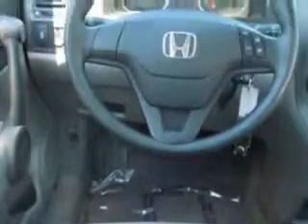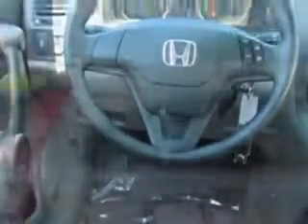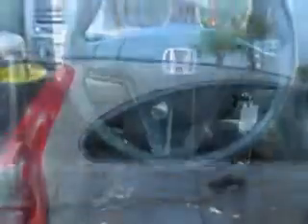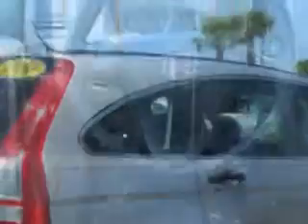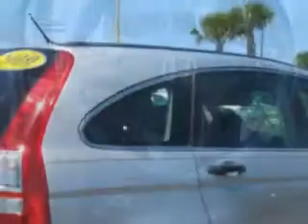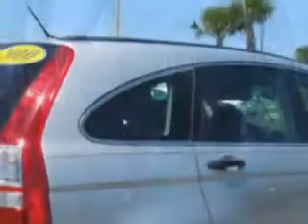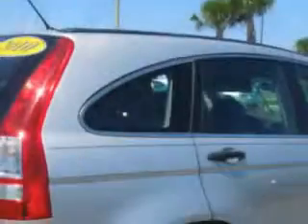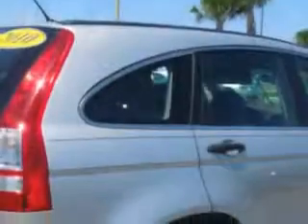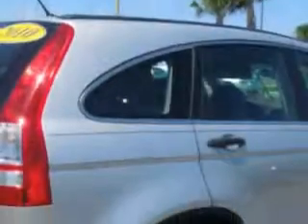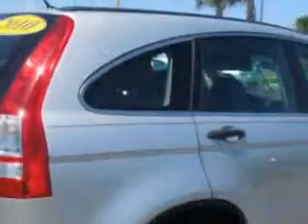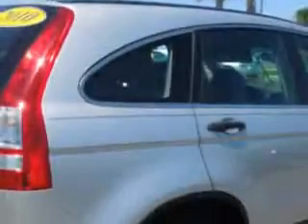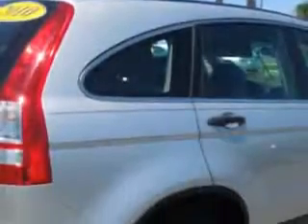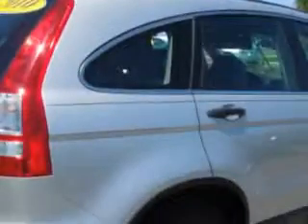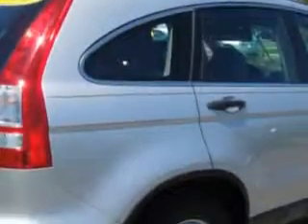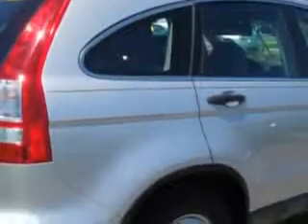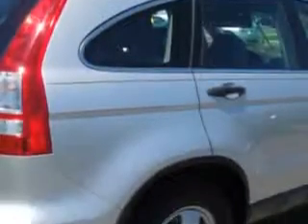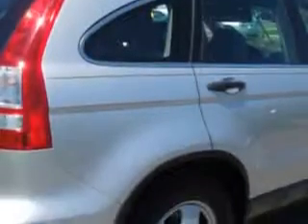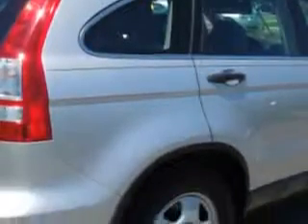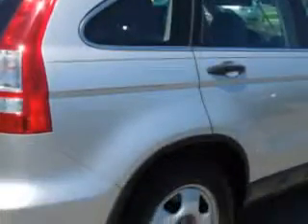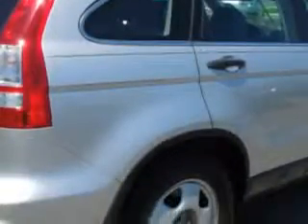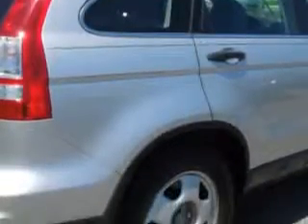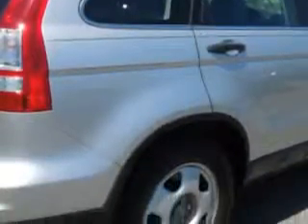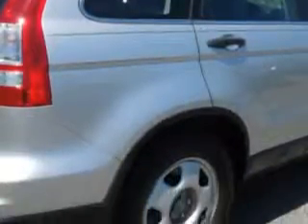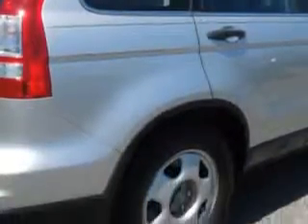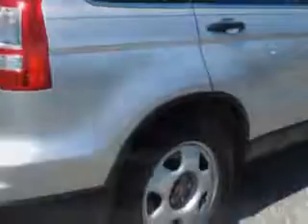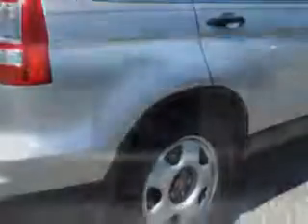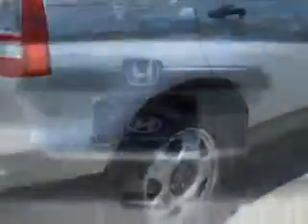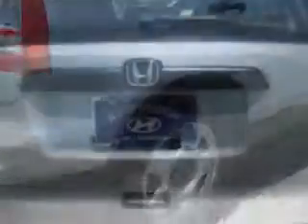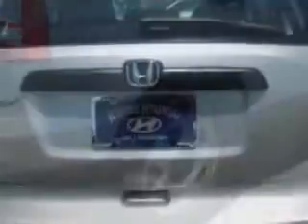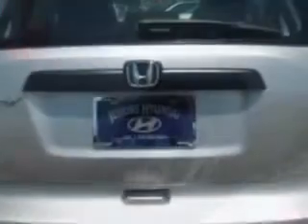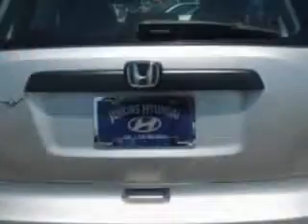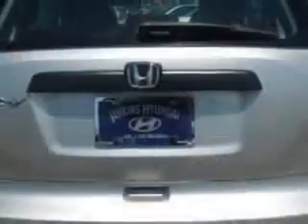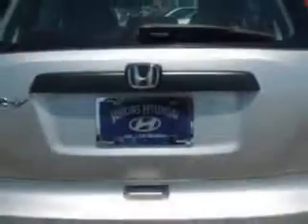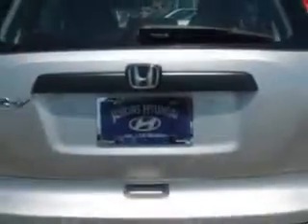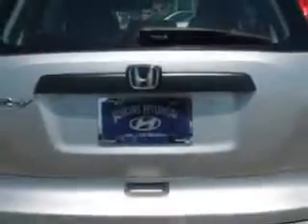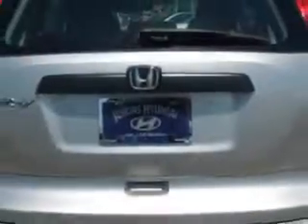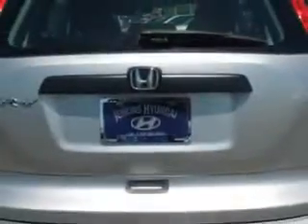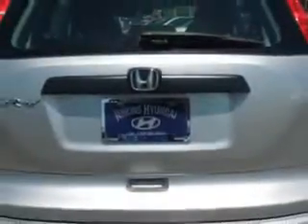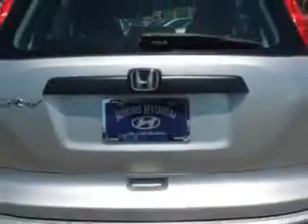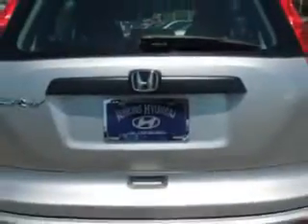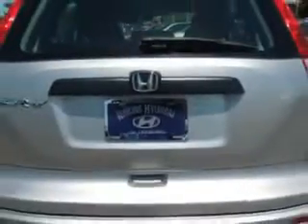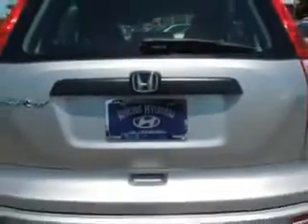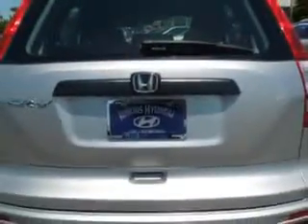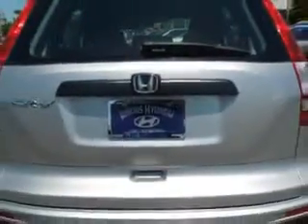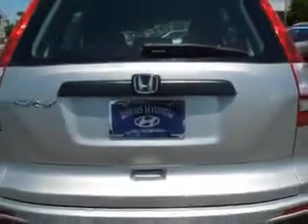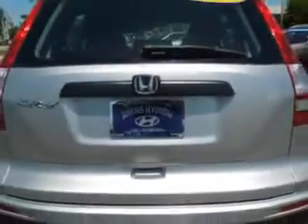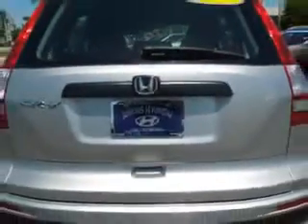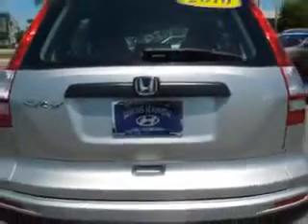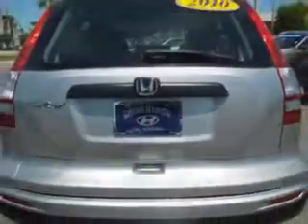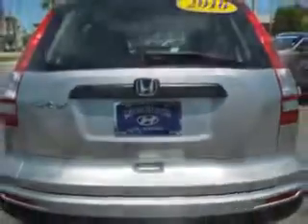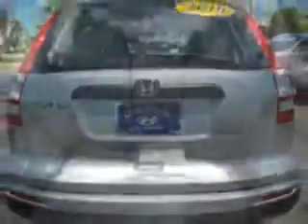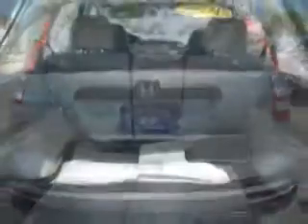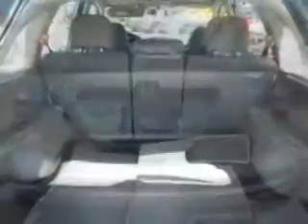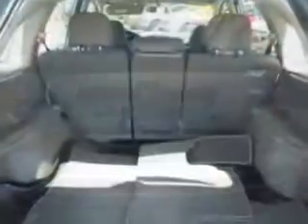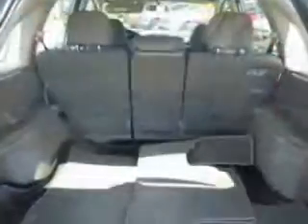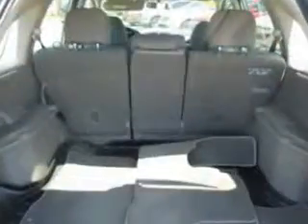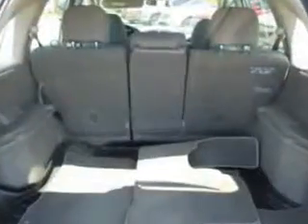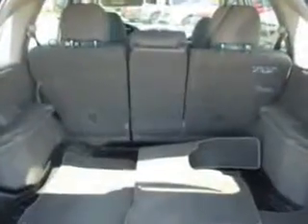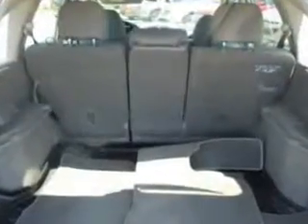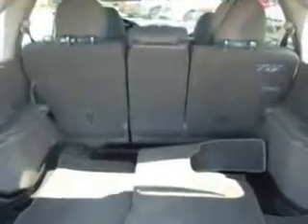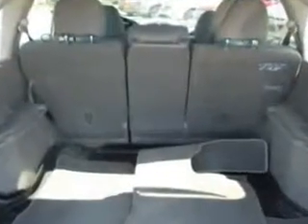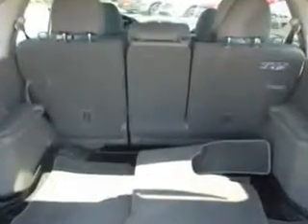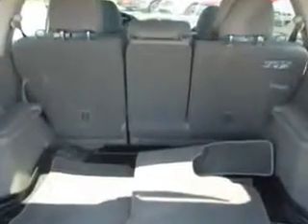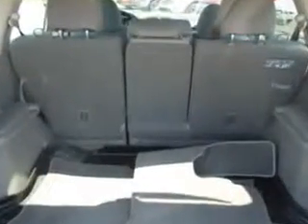Enjoy the drive and have peace of mind in this 2010 Honda CR-V. See us at Jenkins Hyundai of Leesburg today.